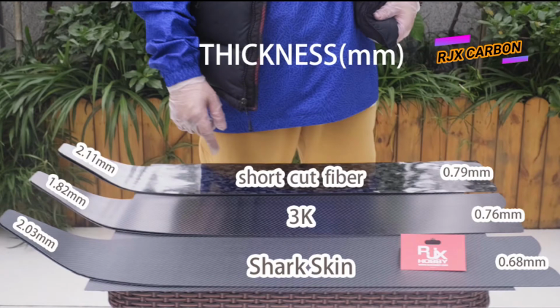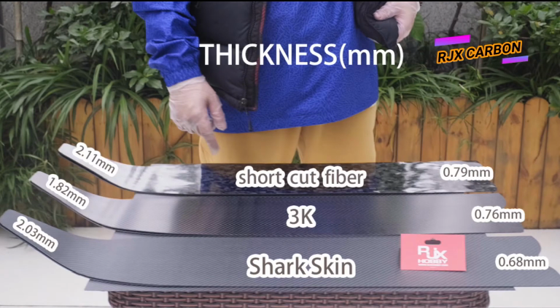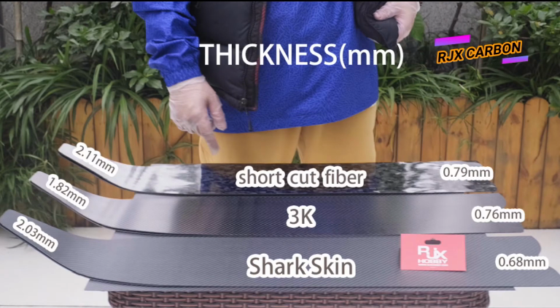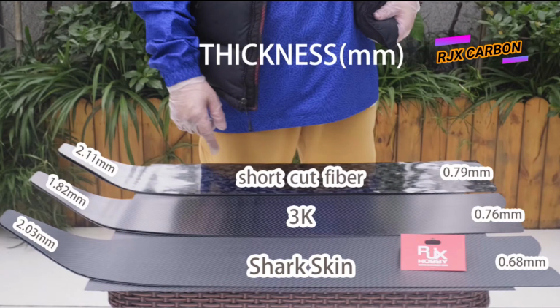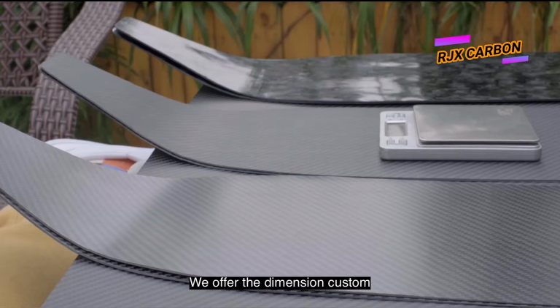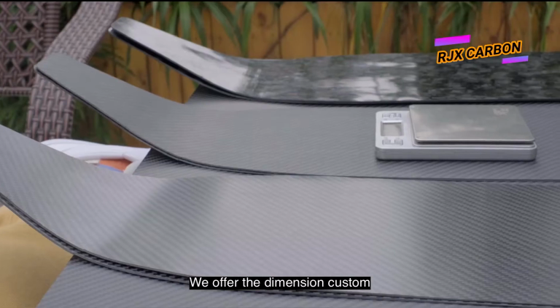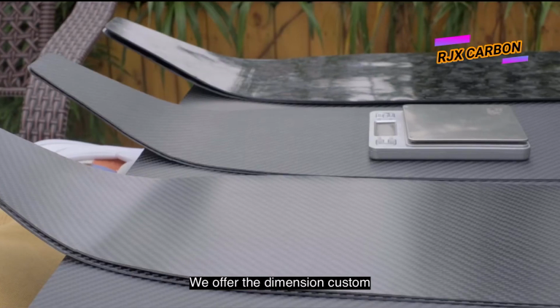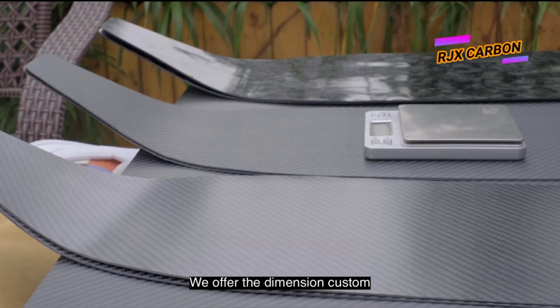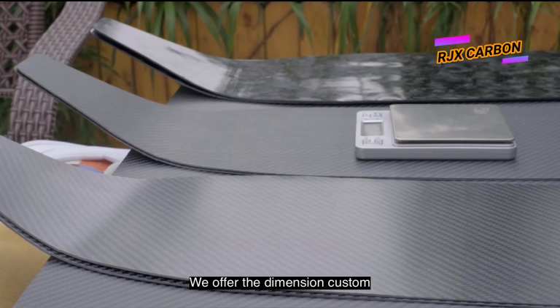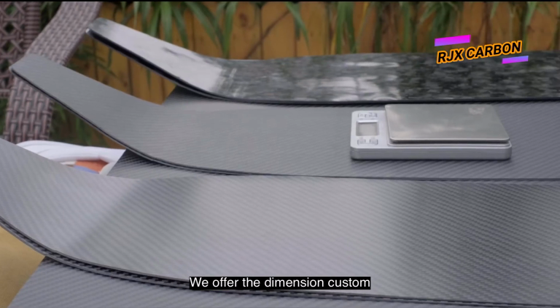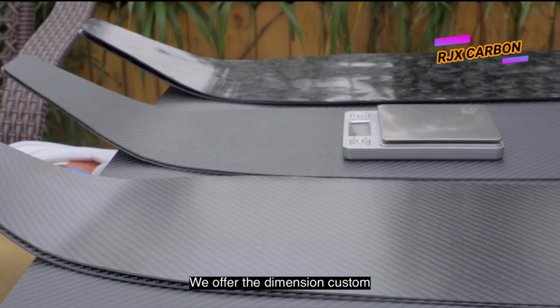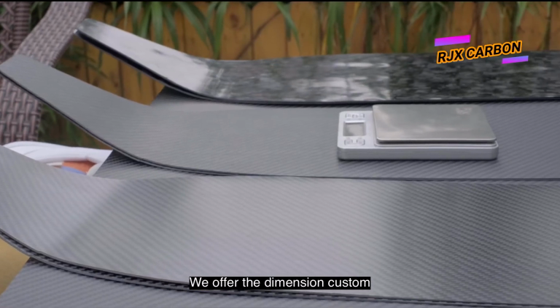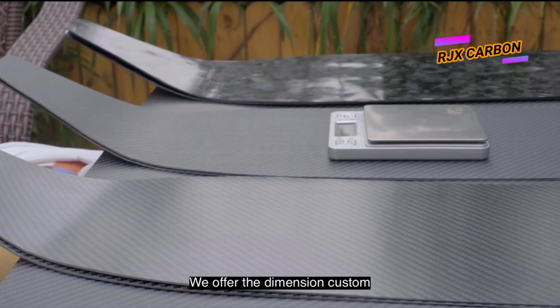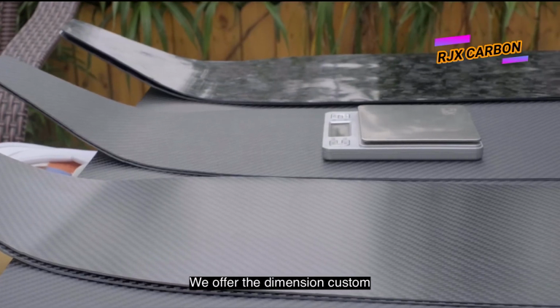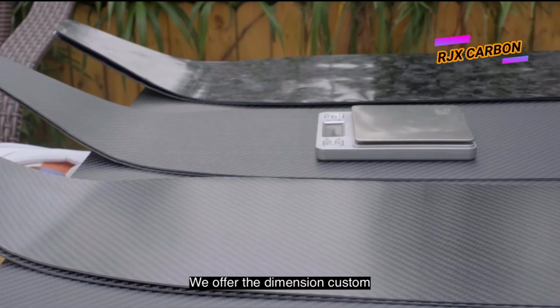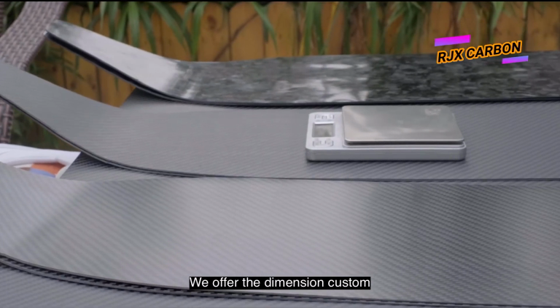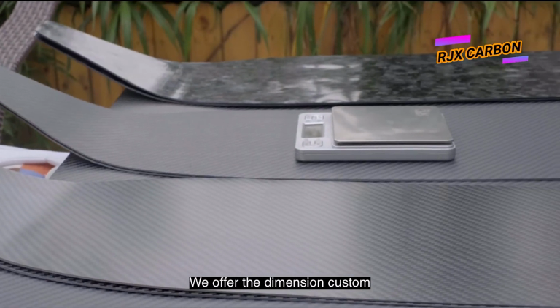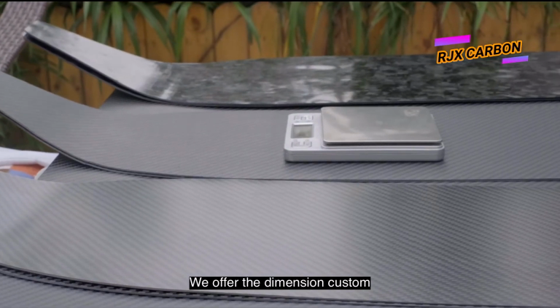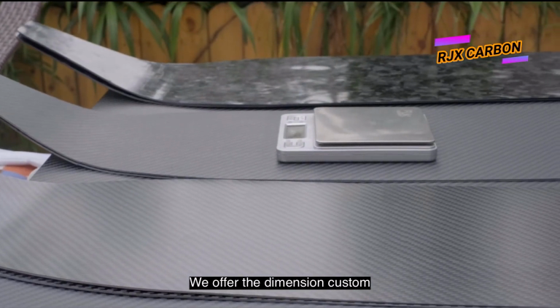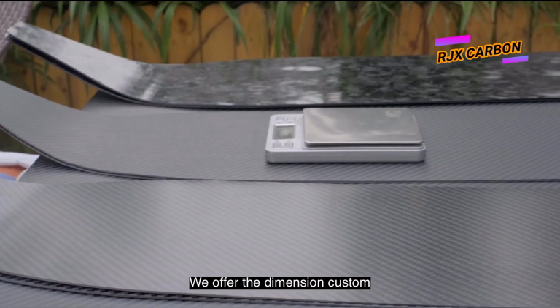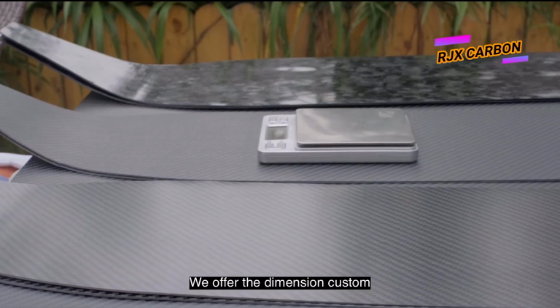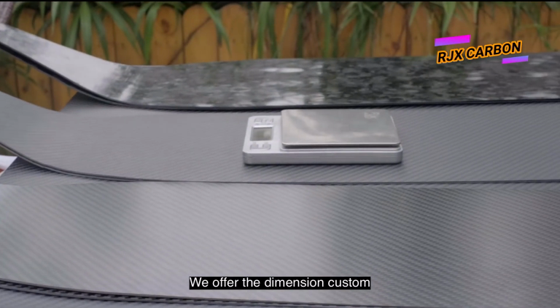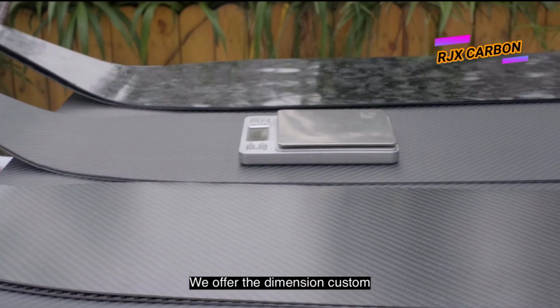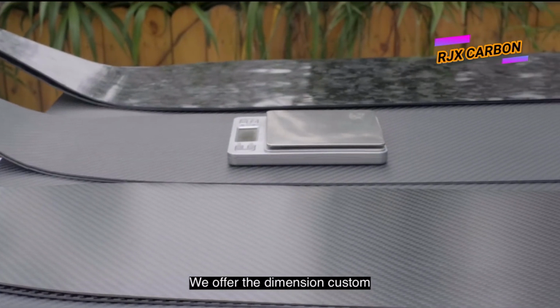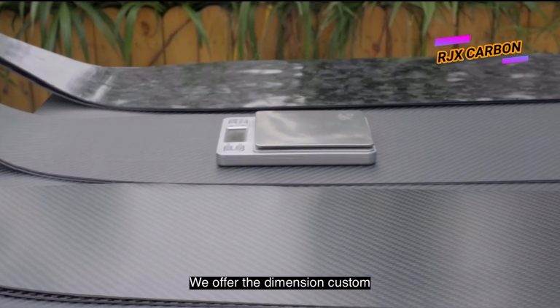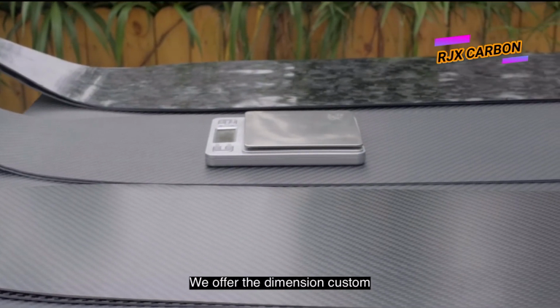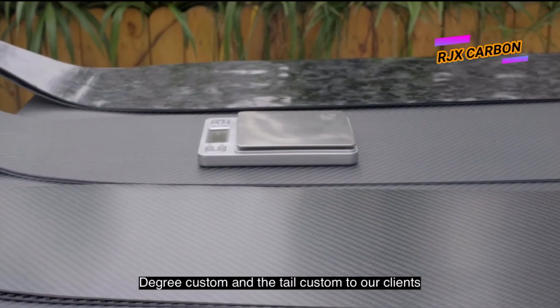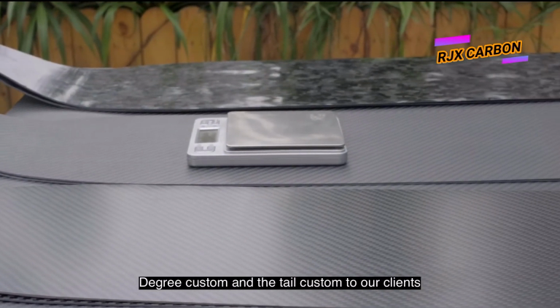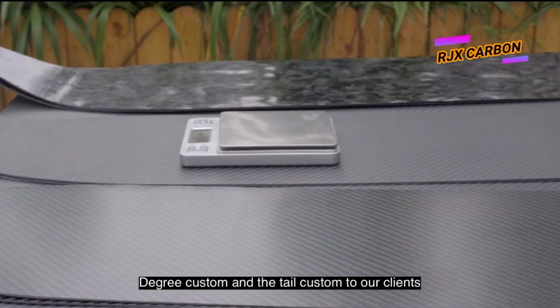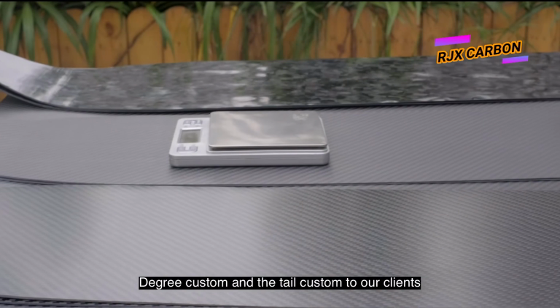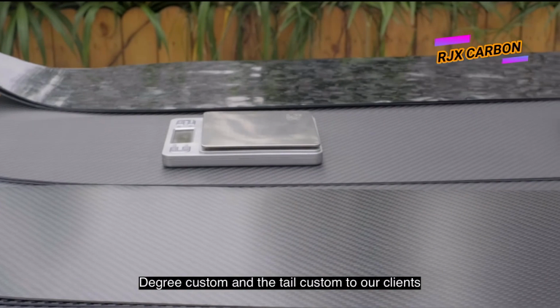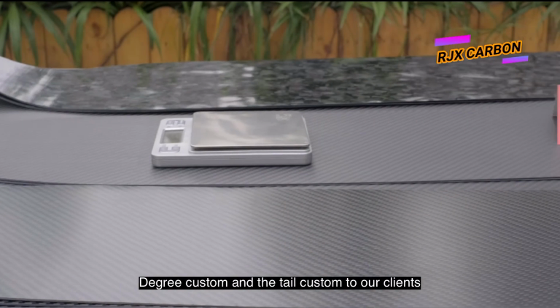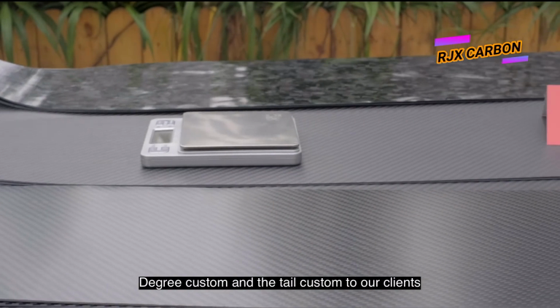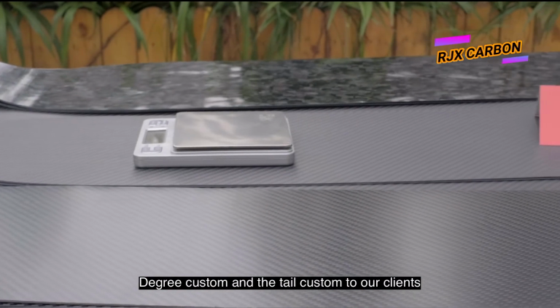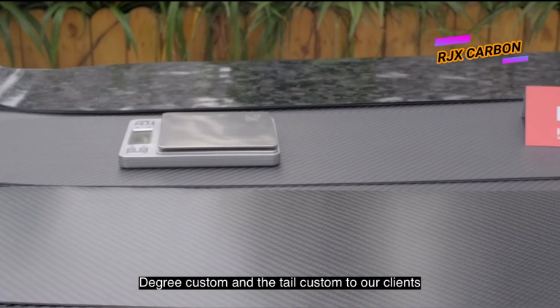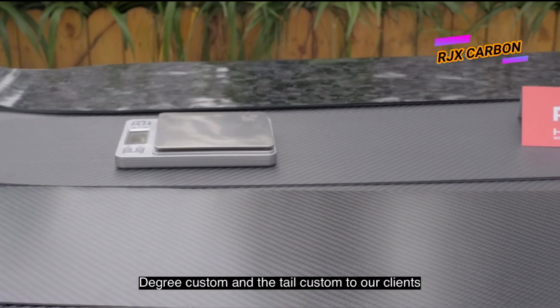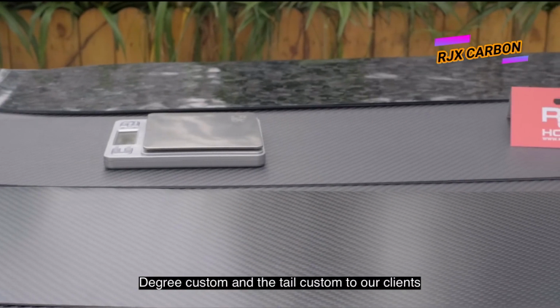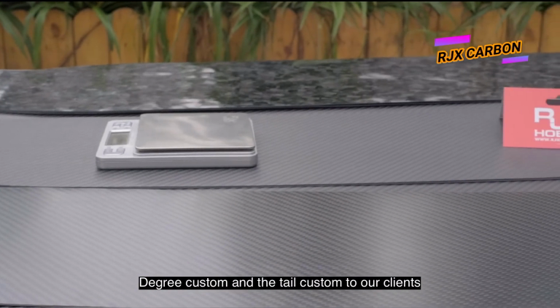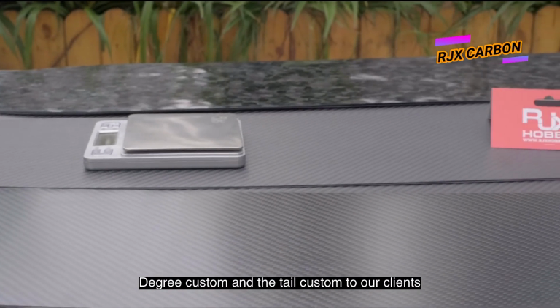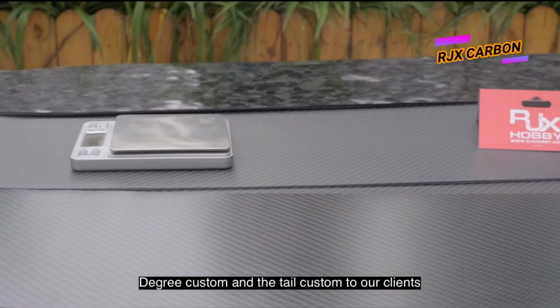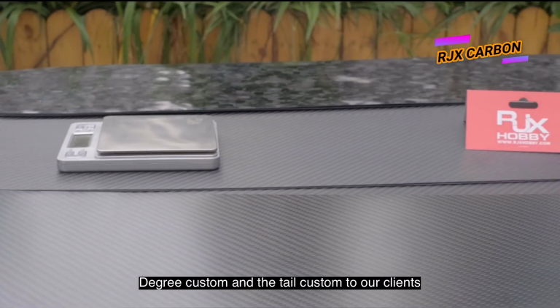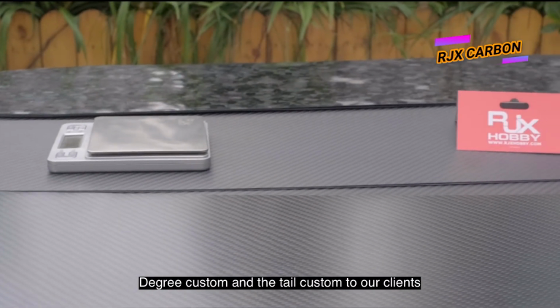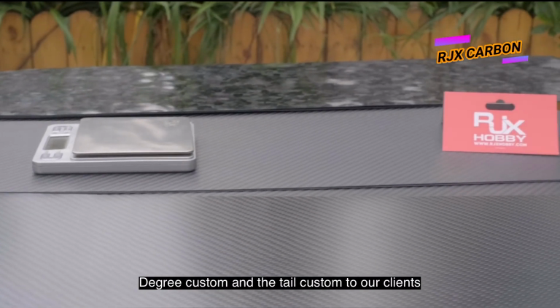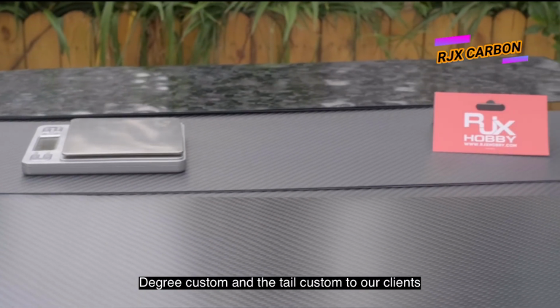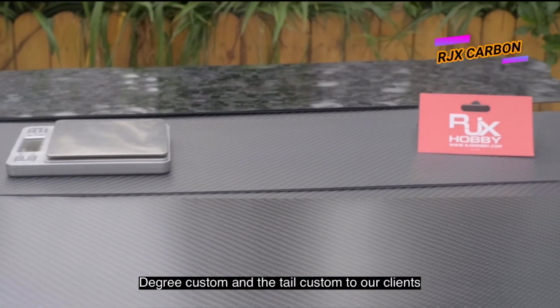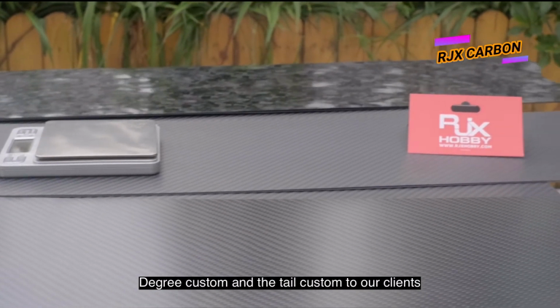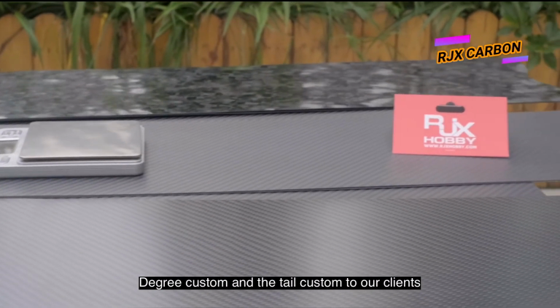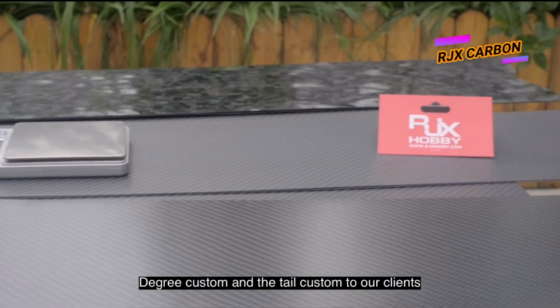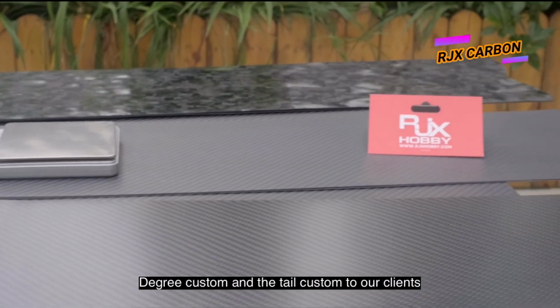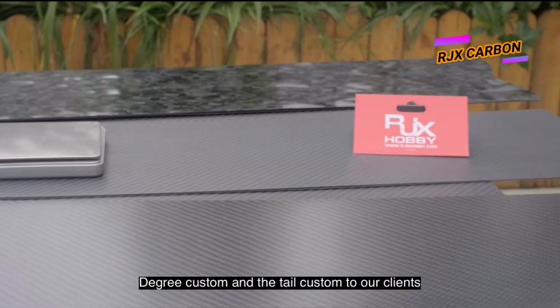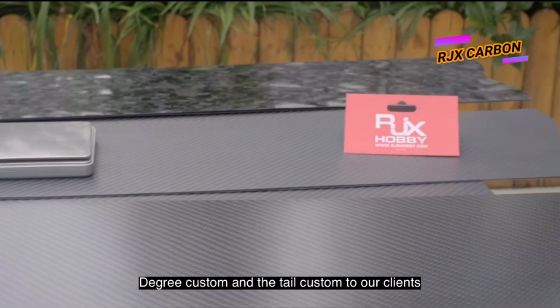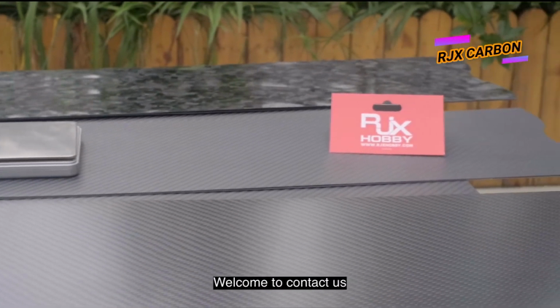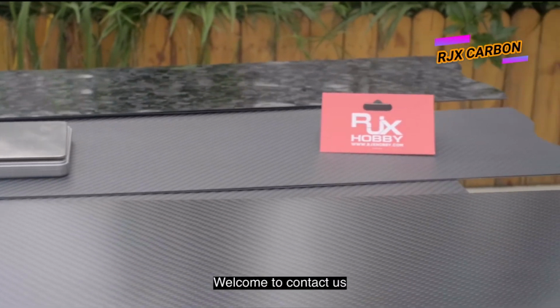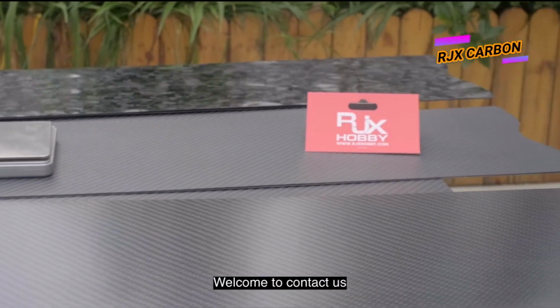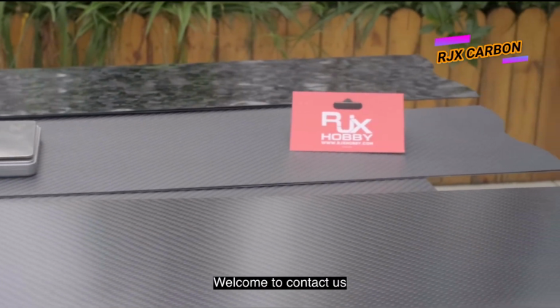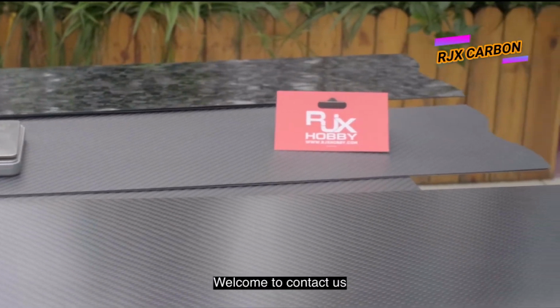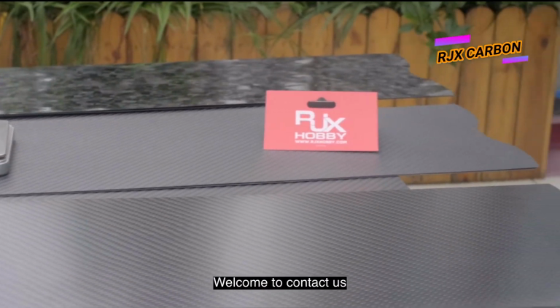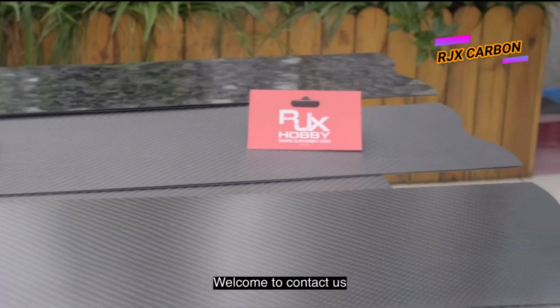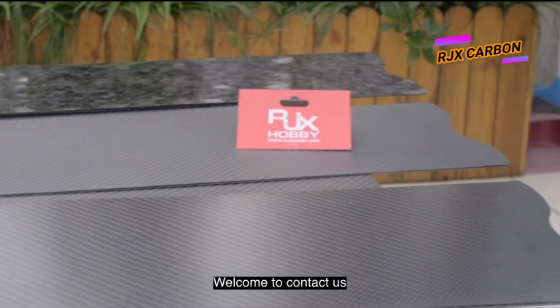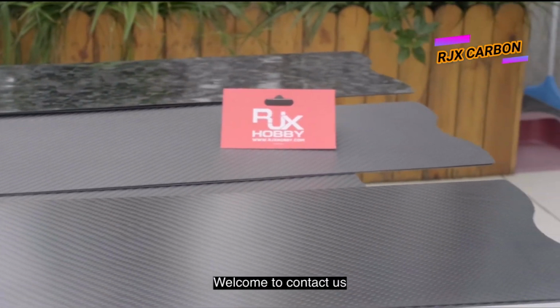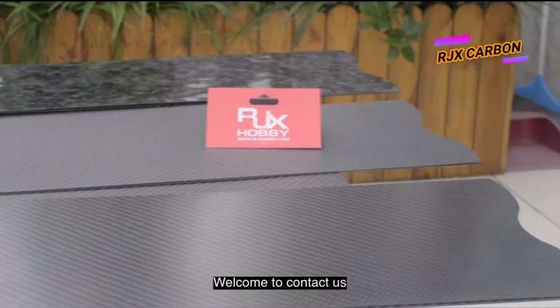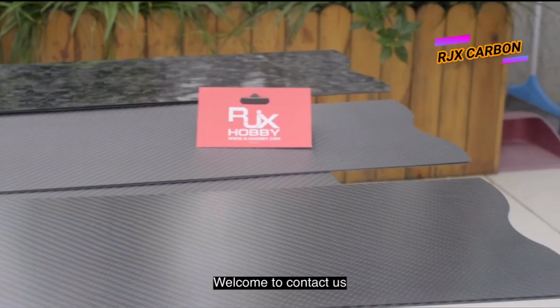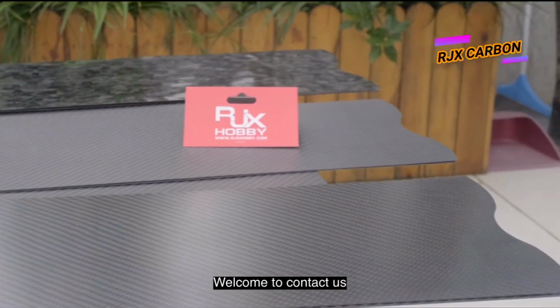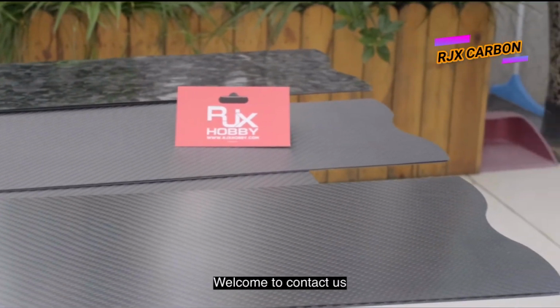We offer dimension custom, degree custom, and tail custom to our clients. Welcome to contact us.